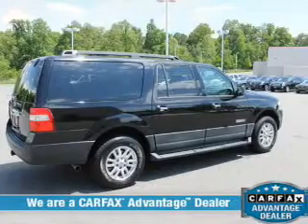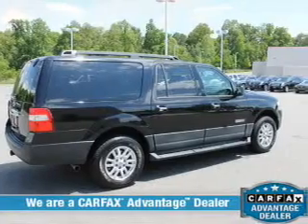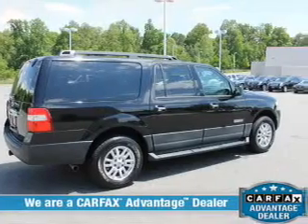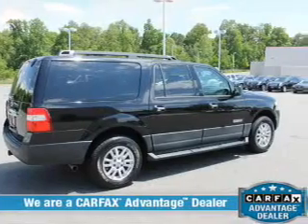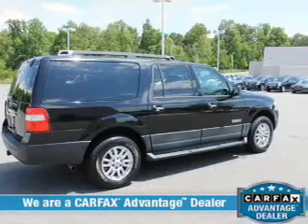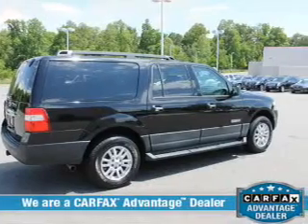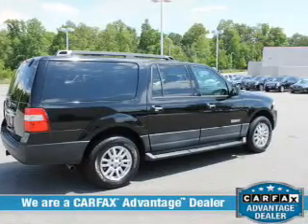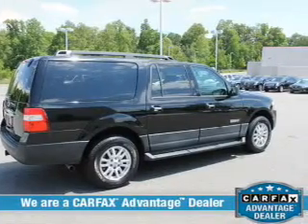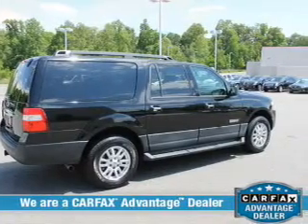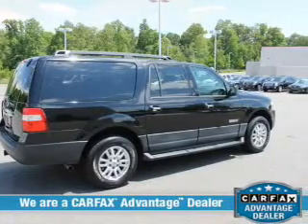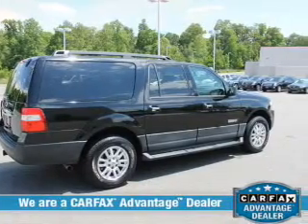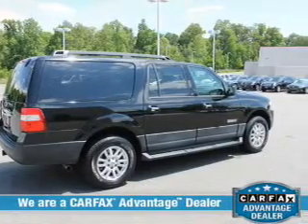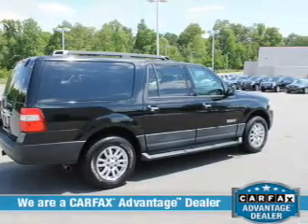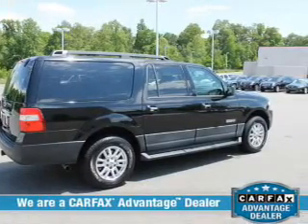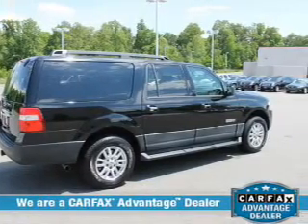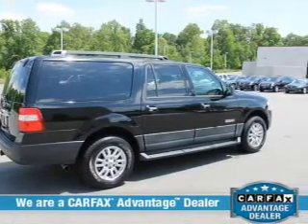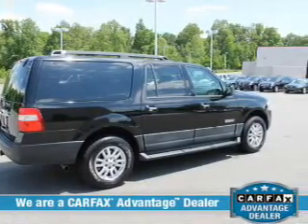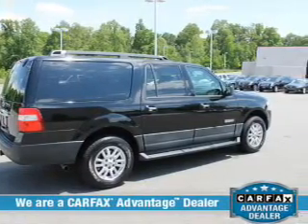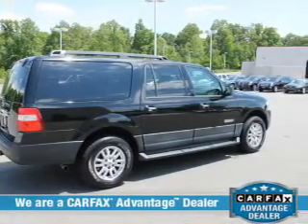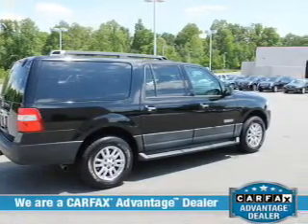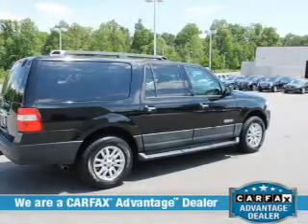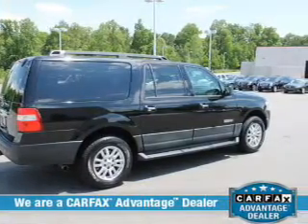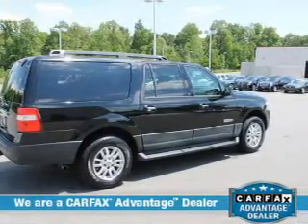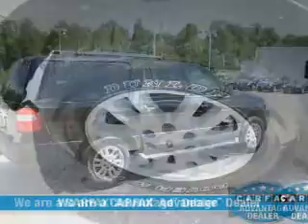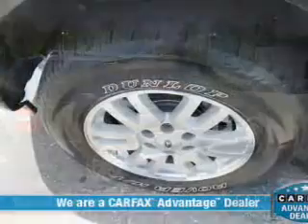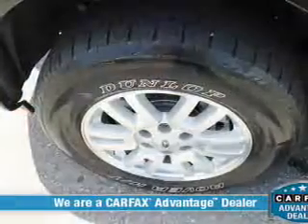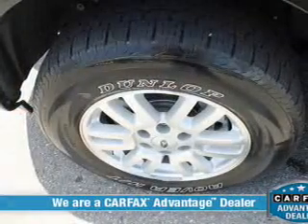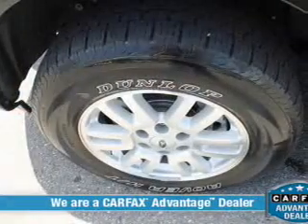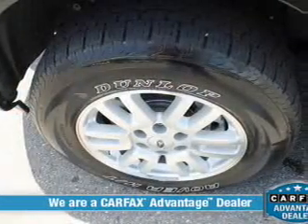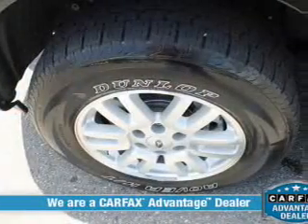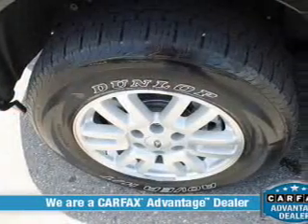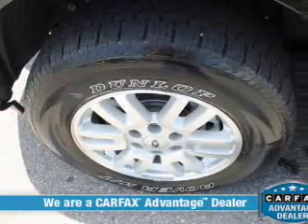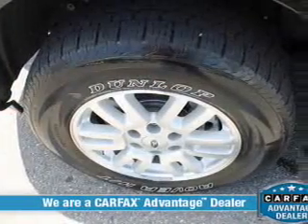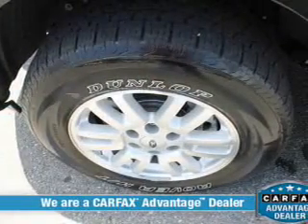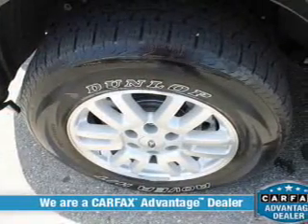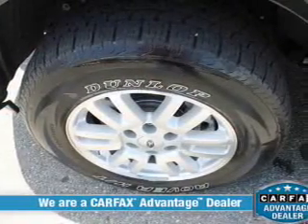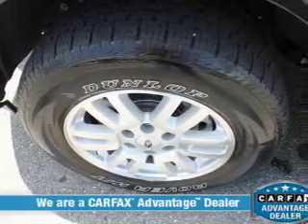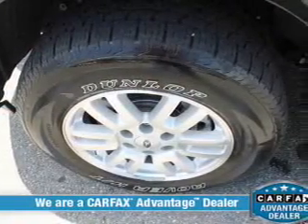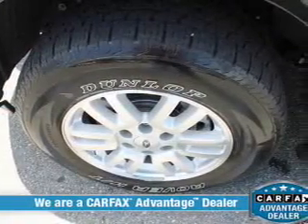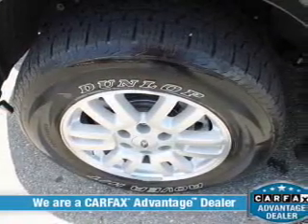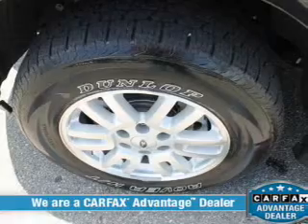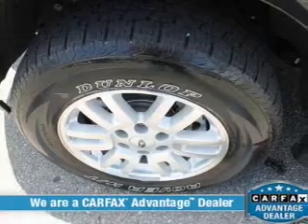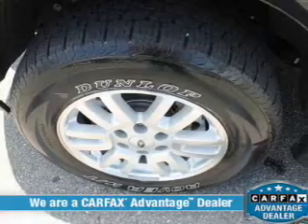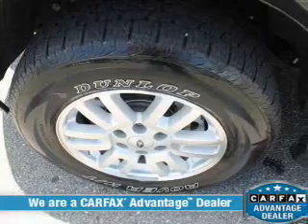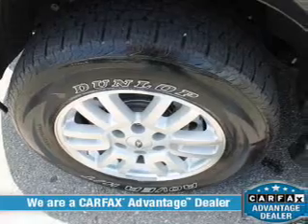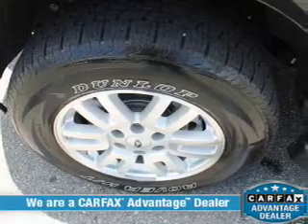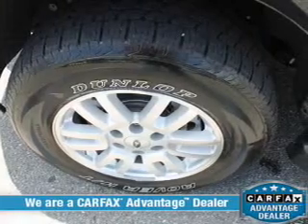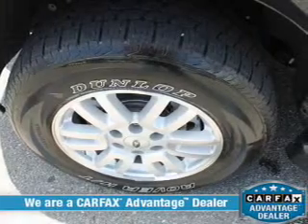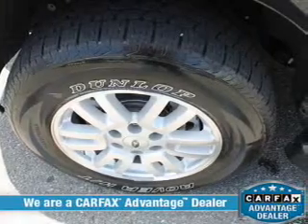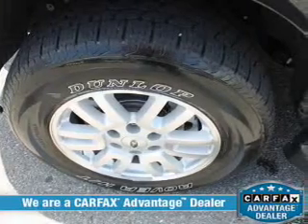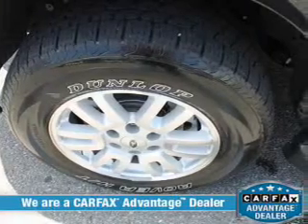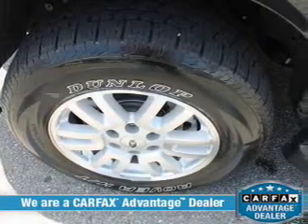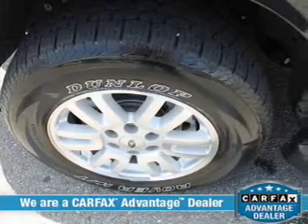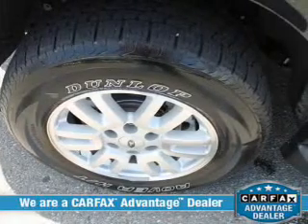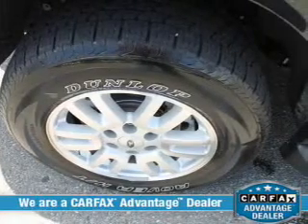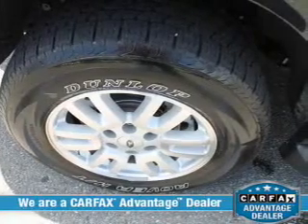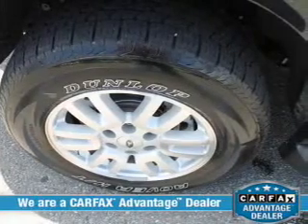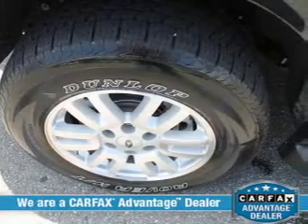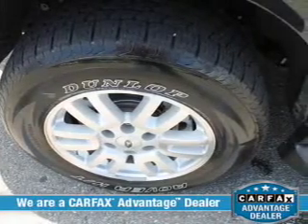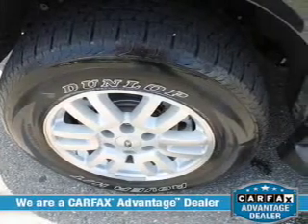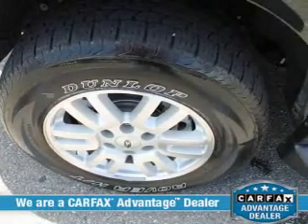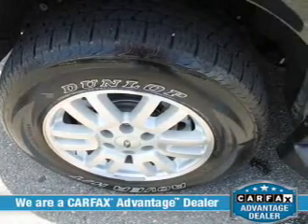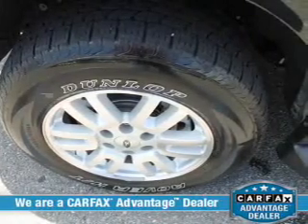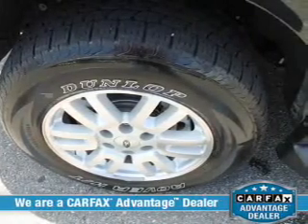Power door locks, power windows, cruise control, an AM-FM stereo with a CD player, satellite radio, power mirrors, and power steering.